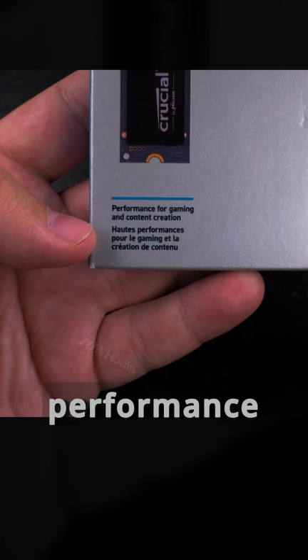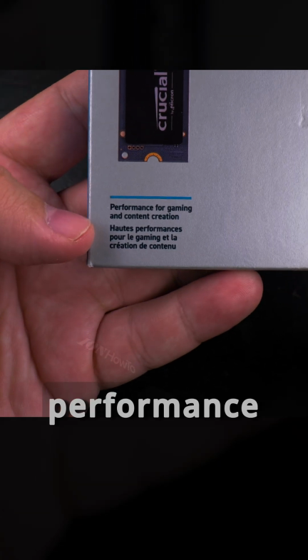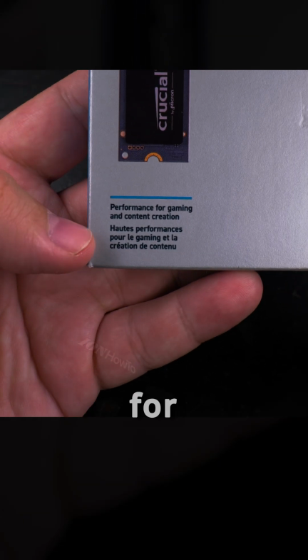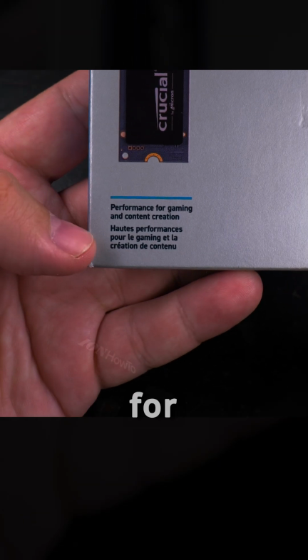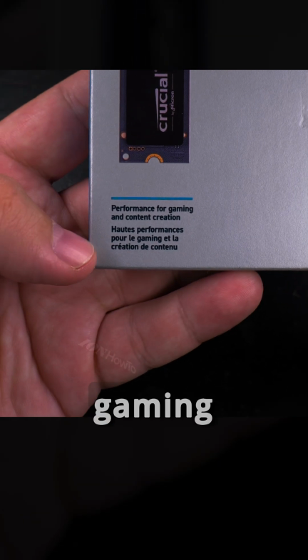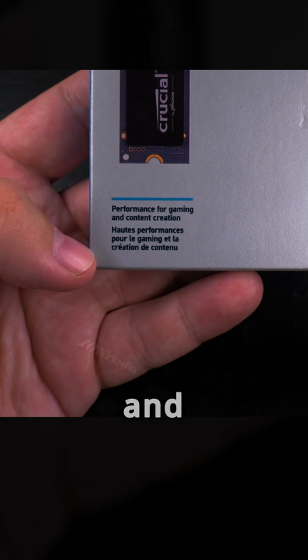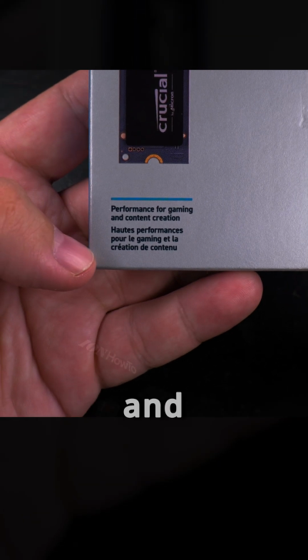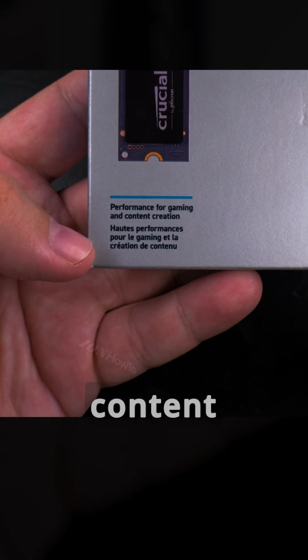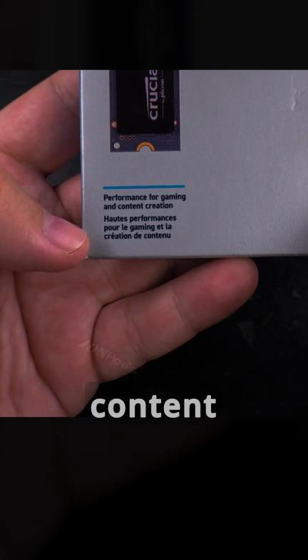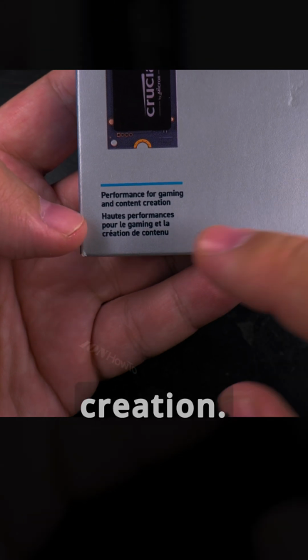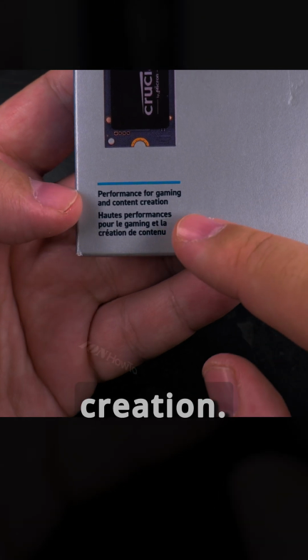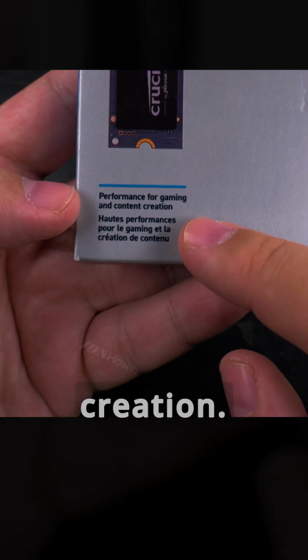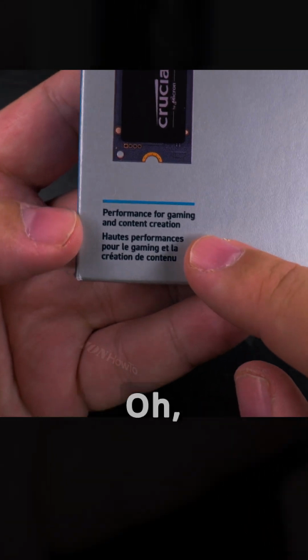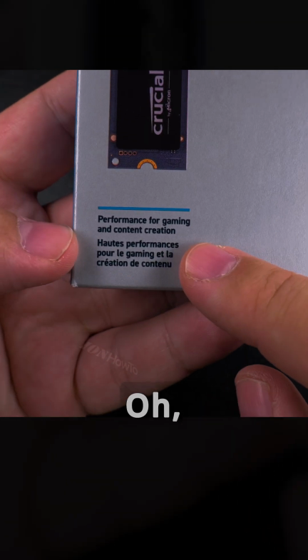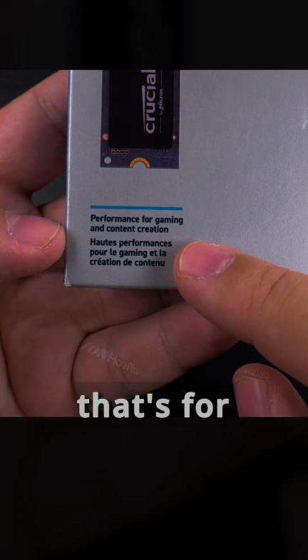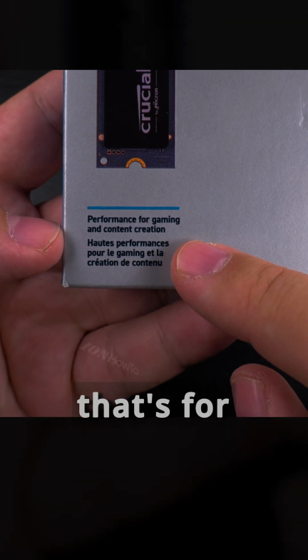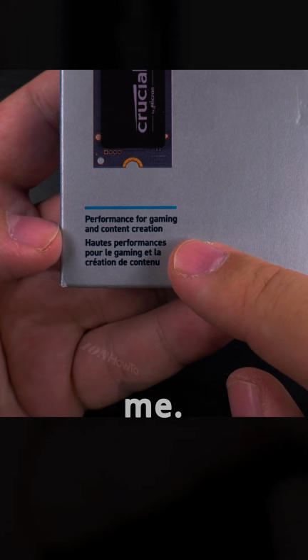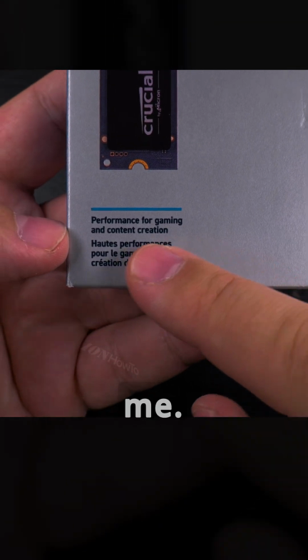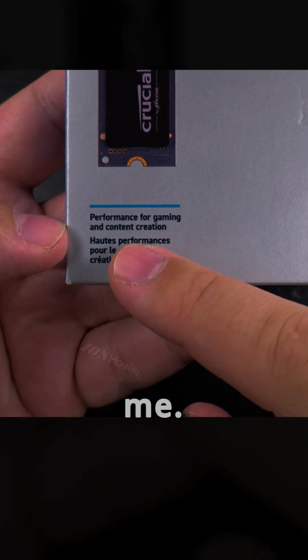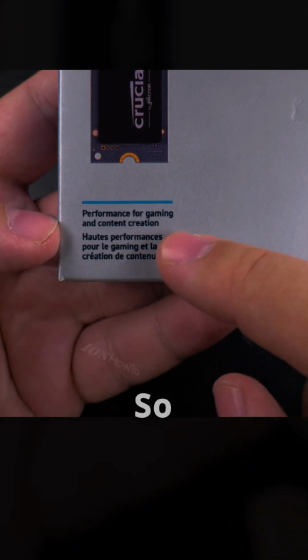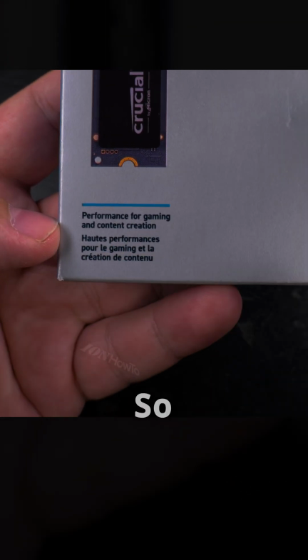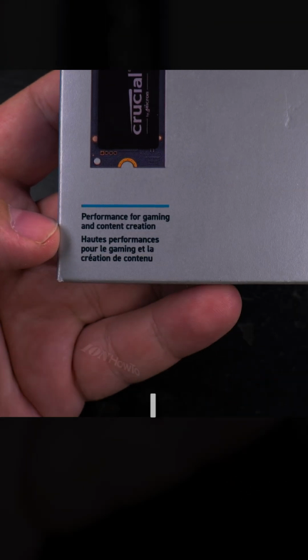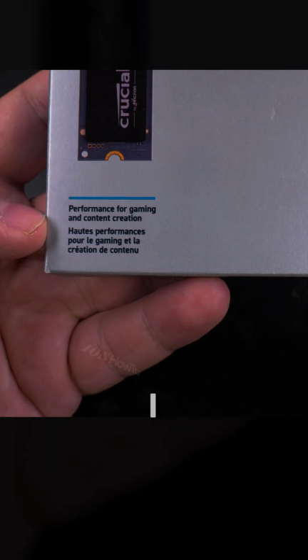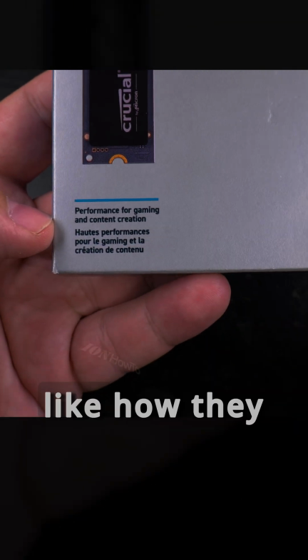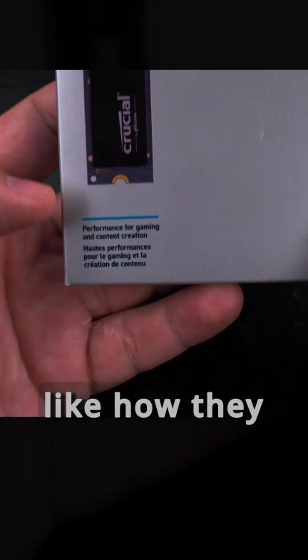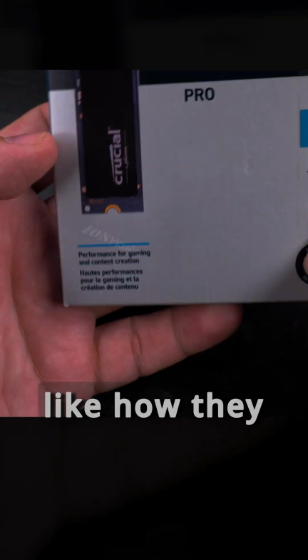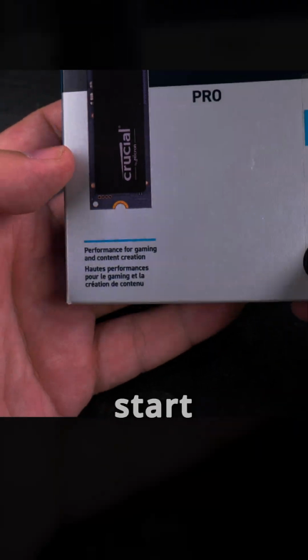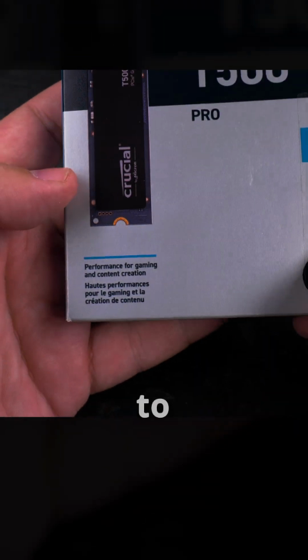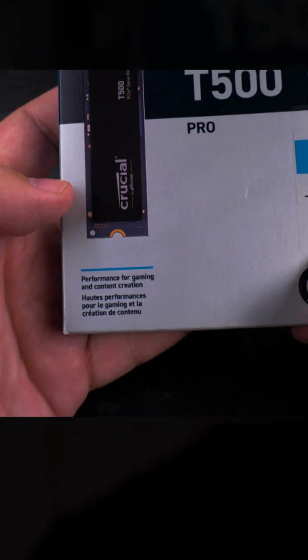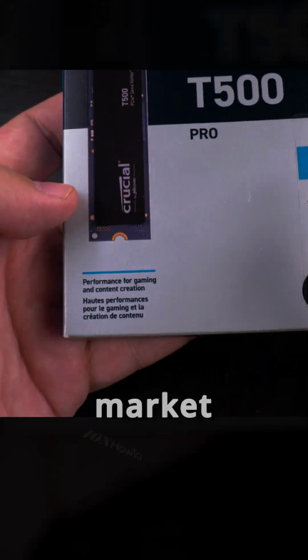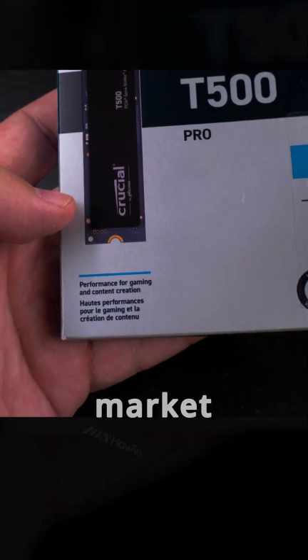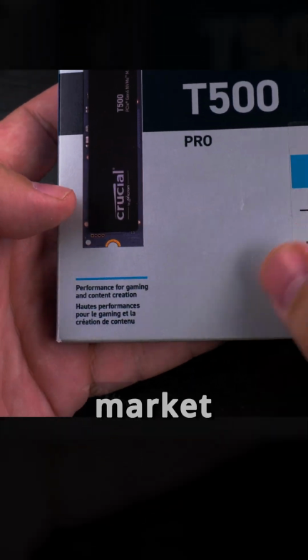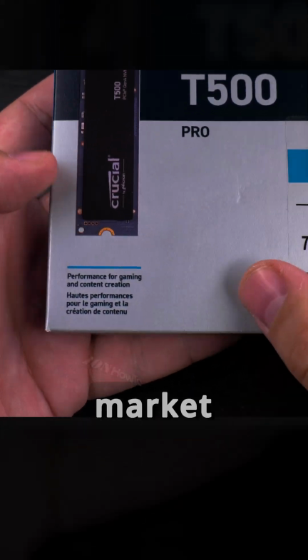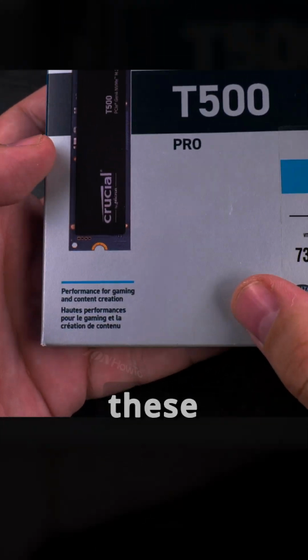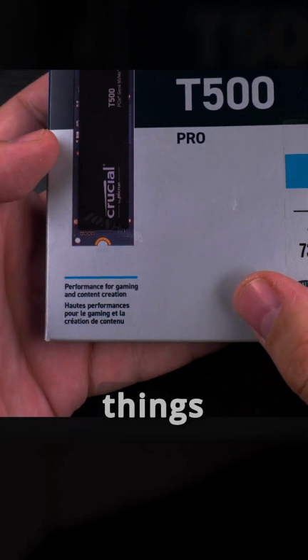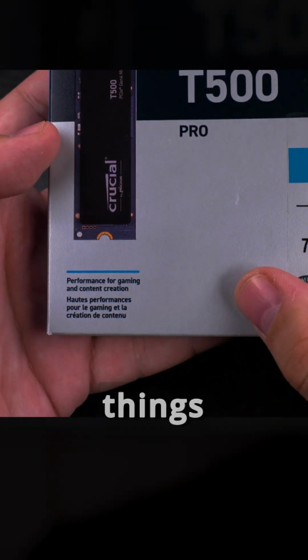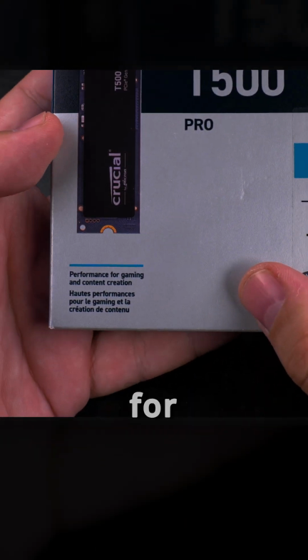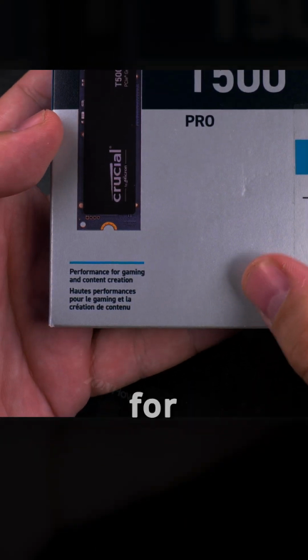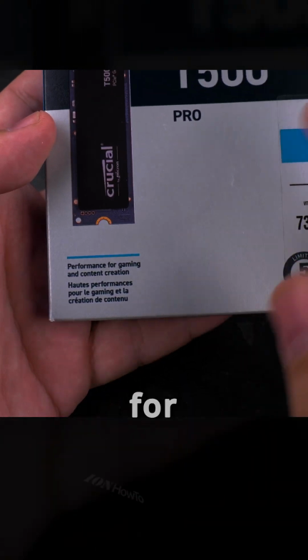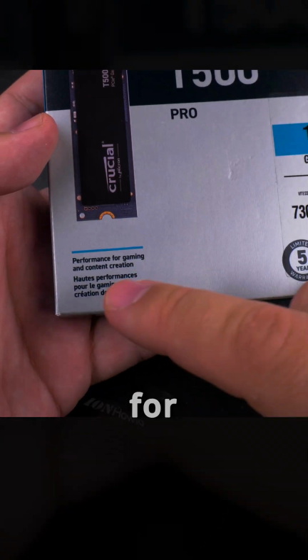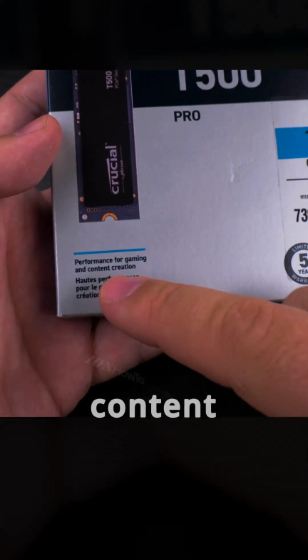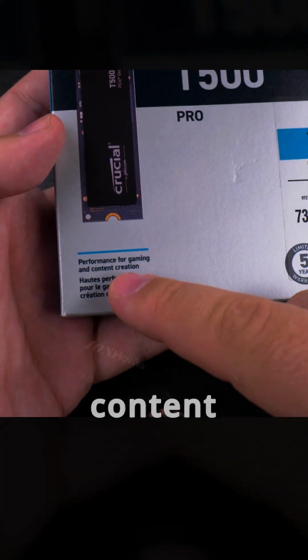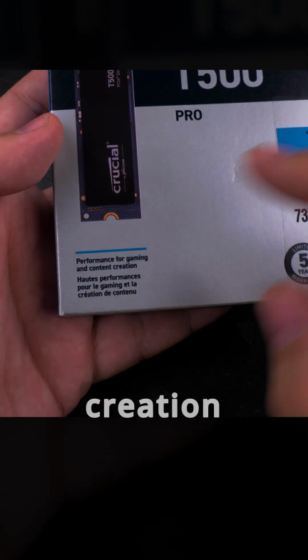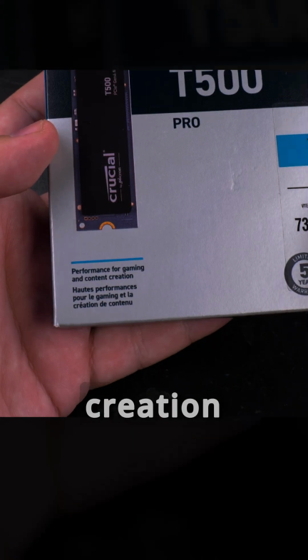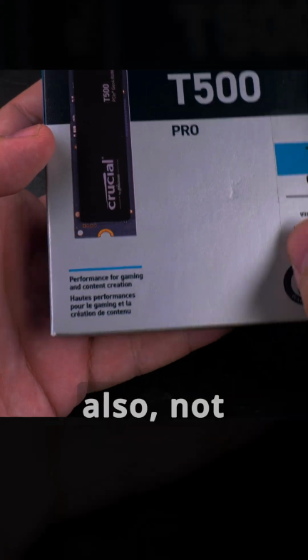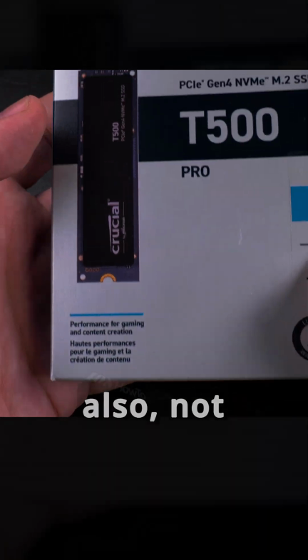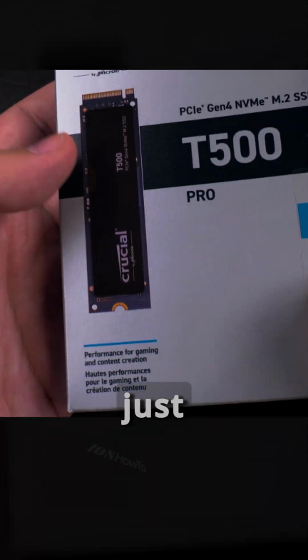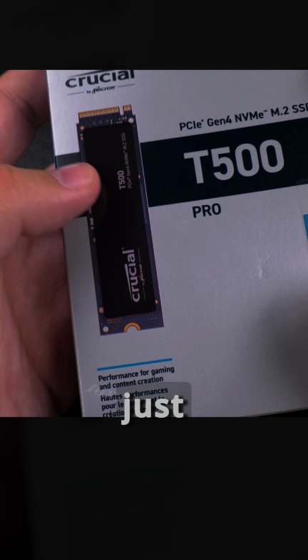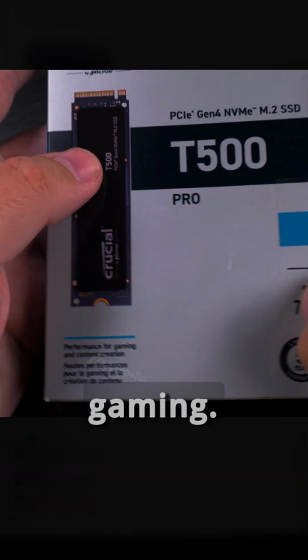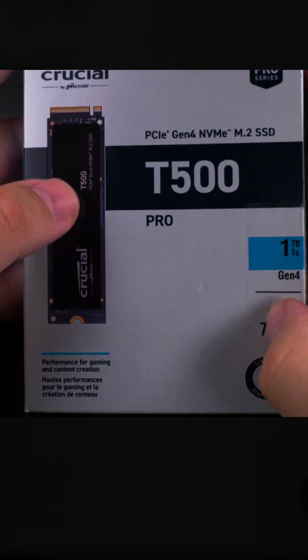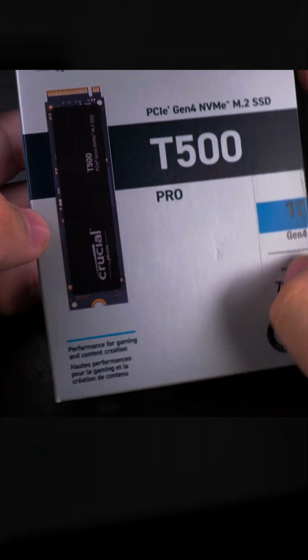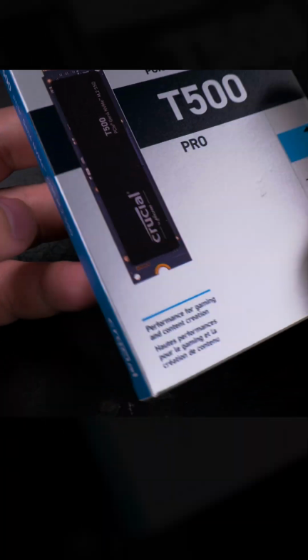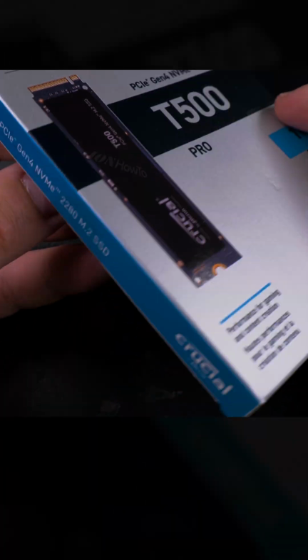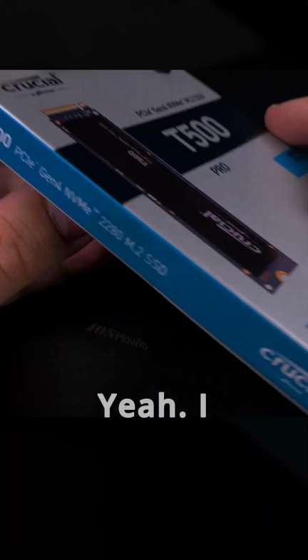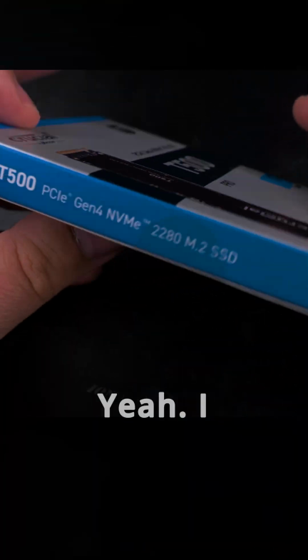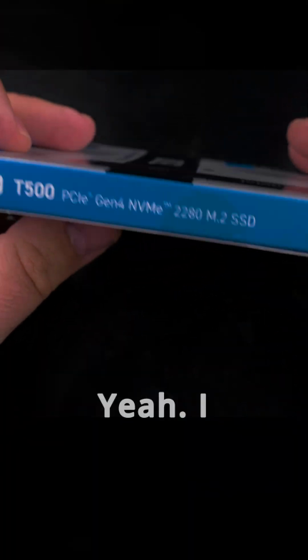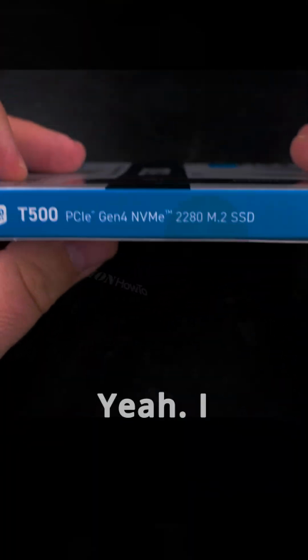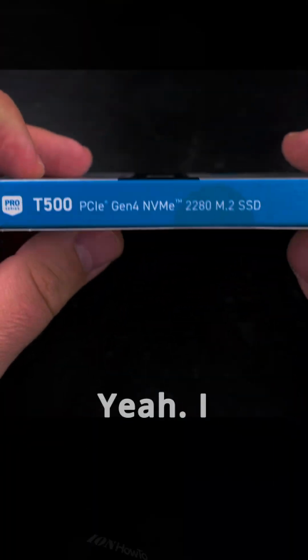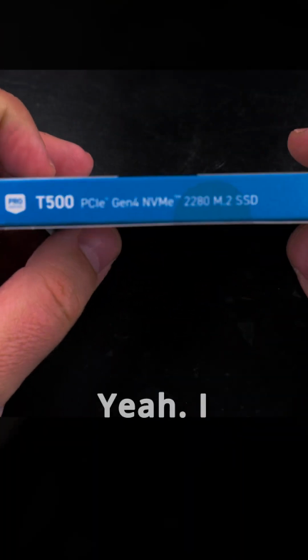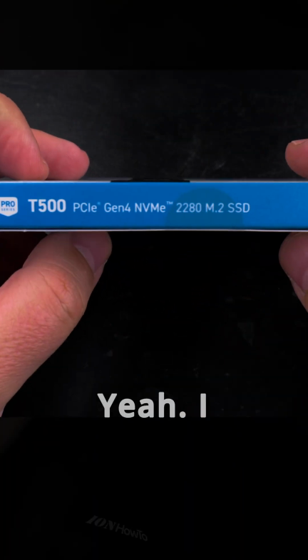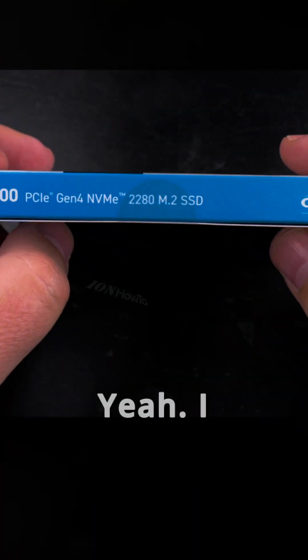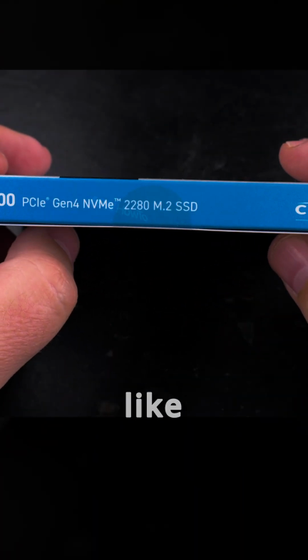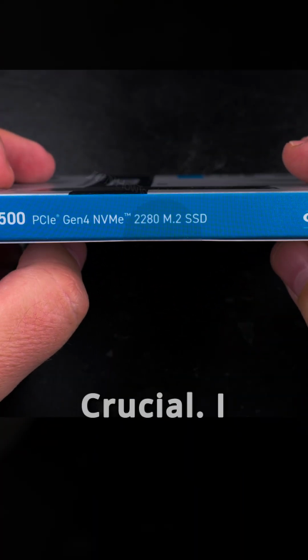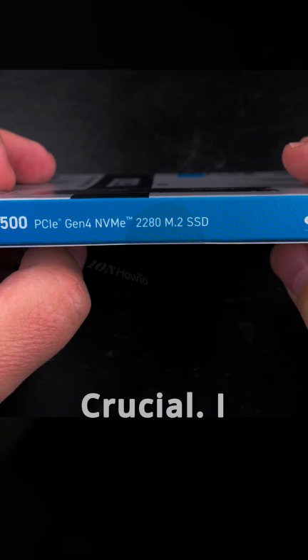Performance for gaming and content creation — I like how they start to market these things for content creation also, not just gaming. Yeah, I like Crucial.